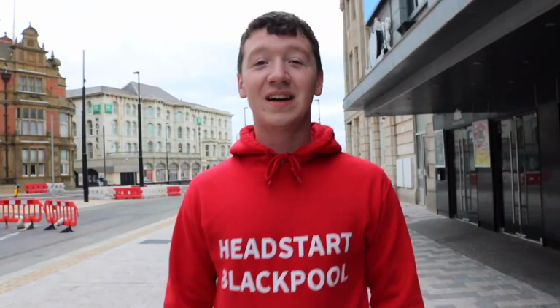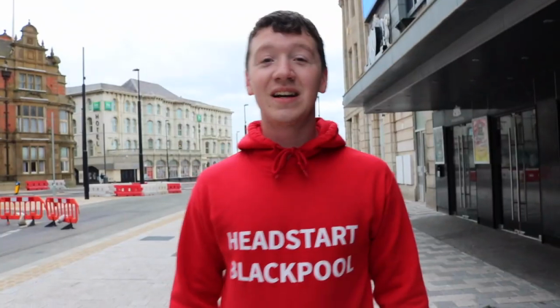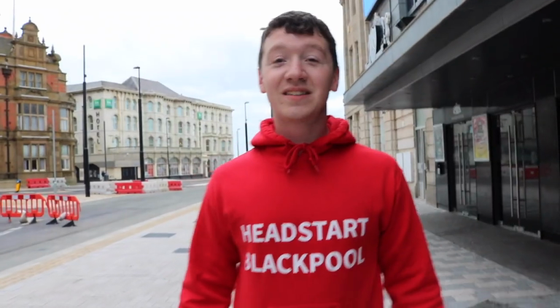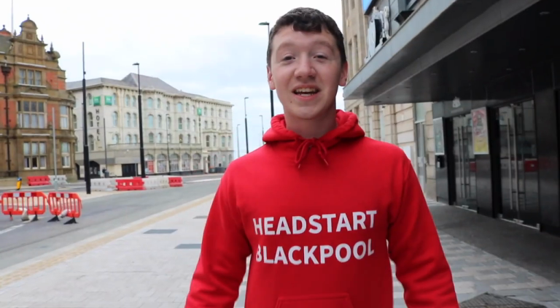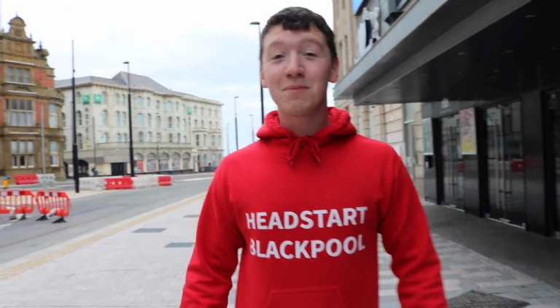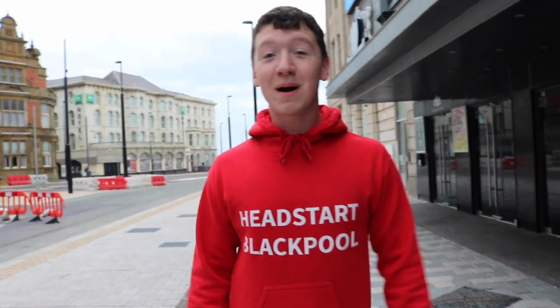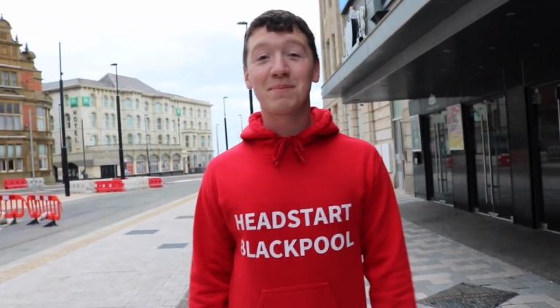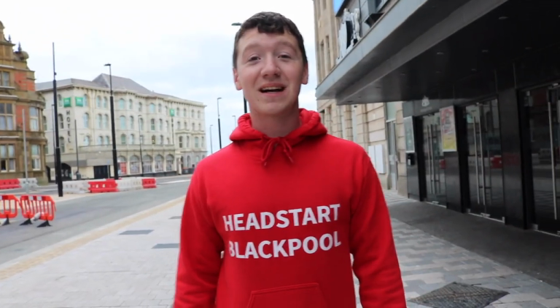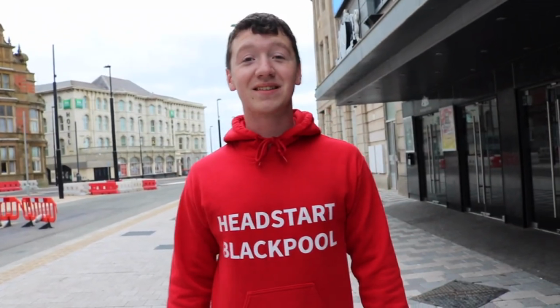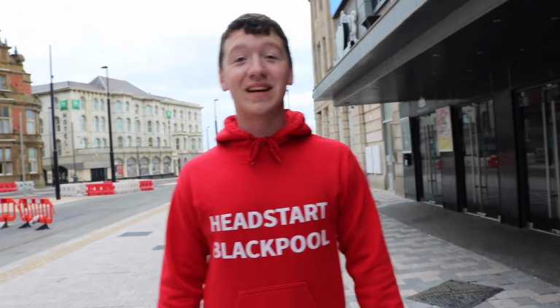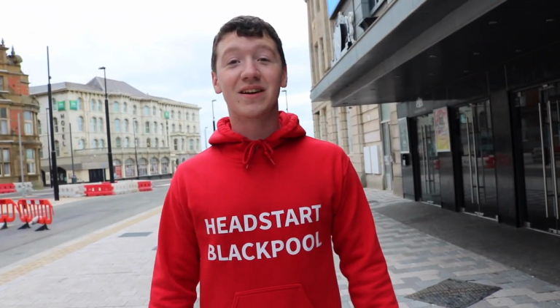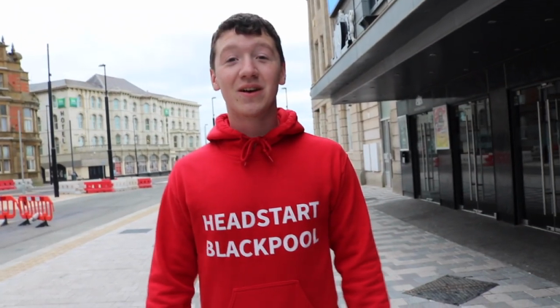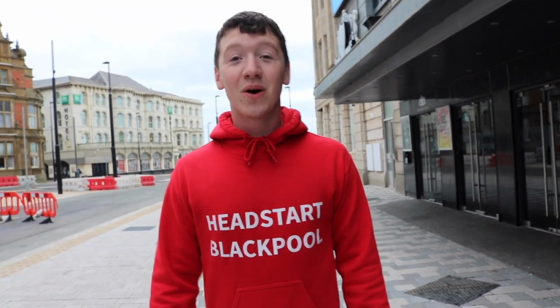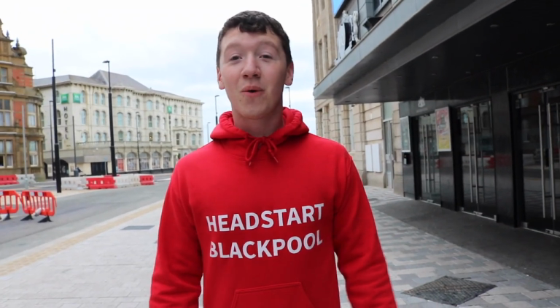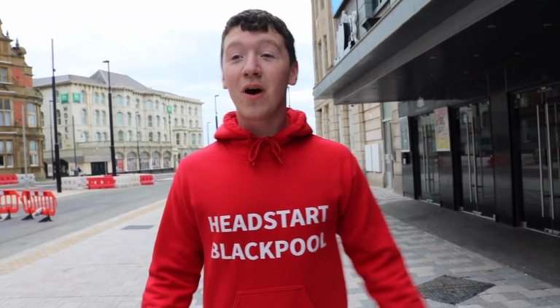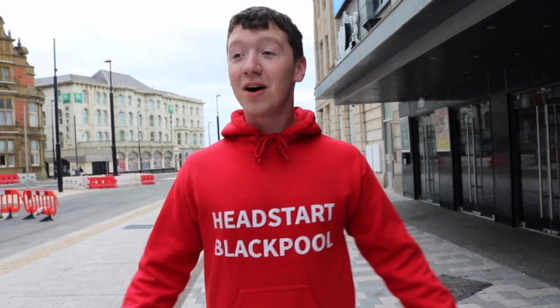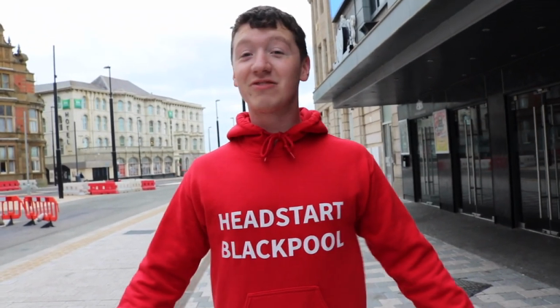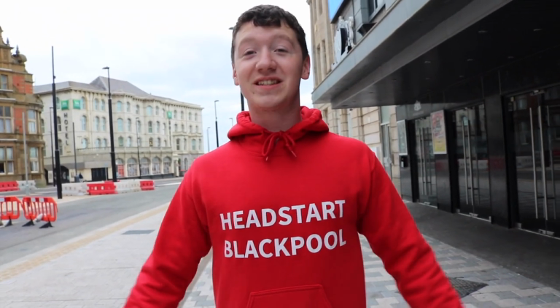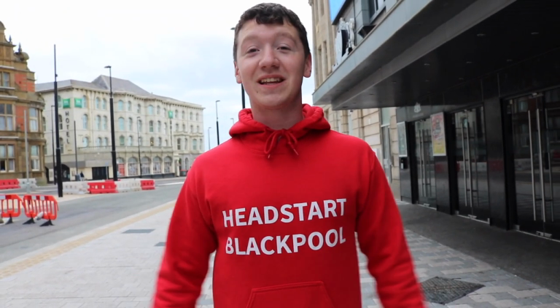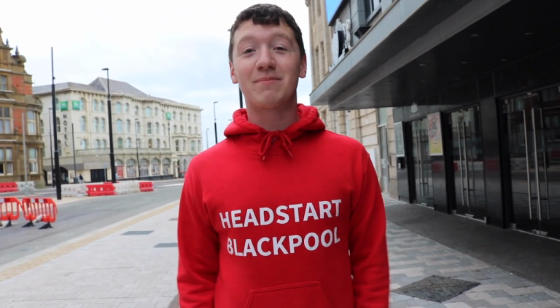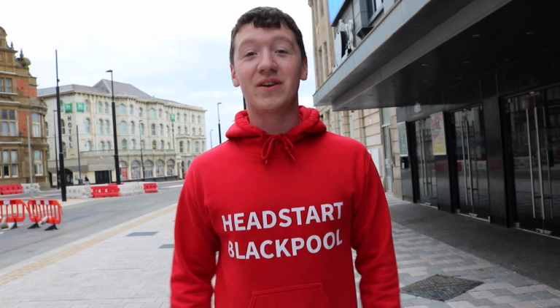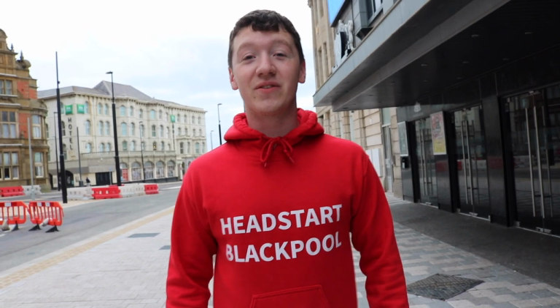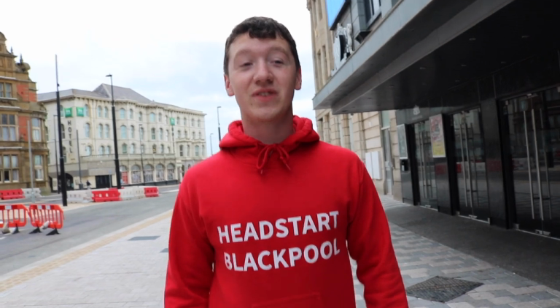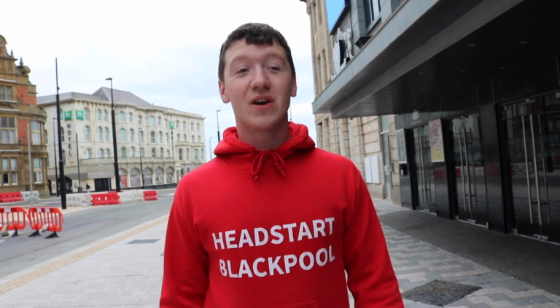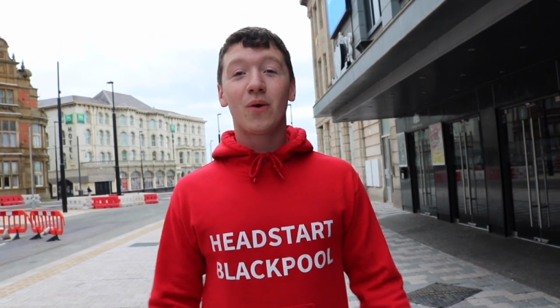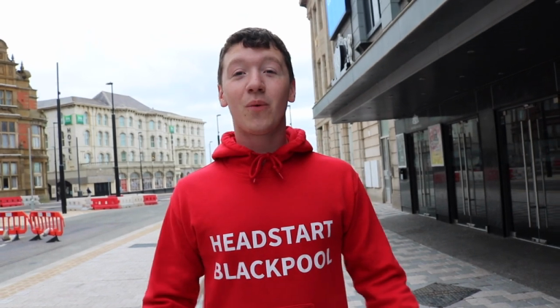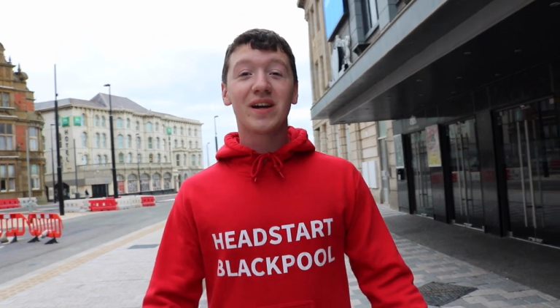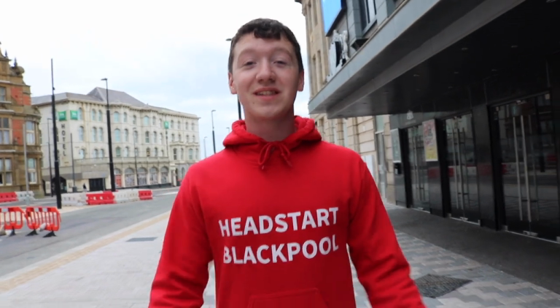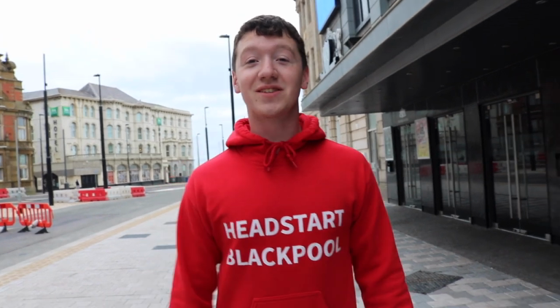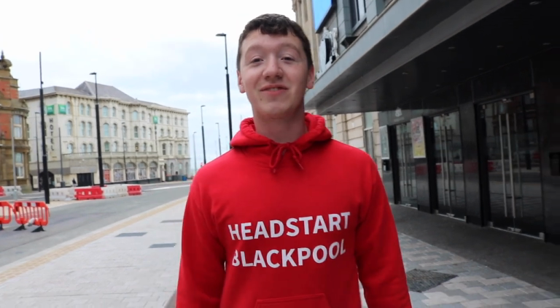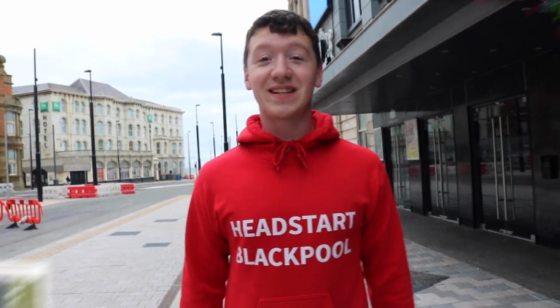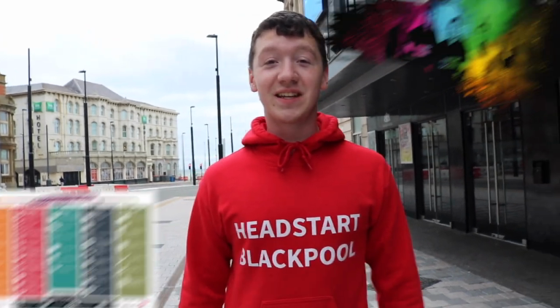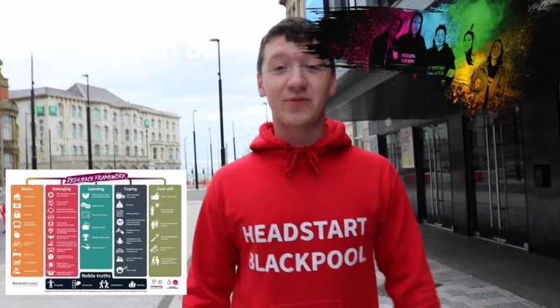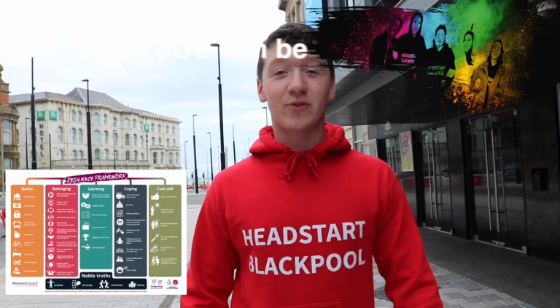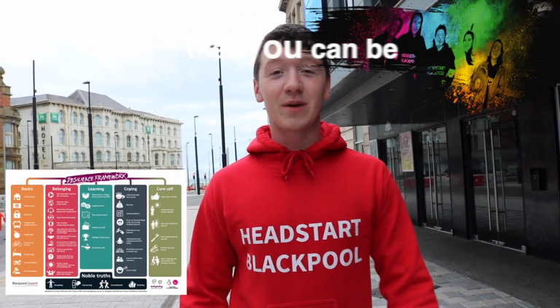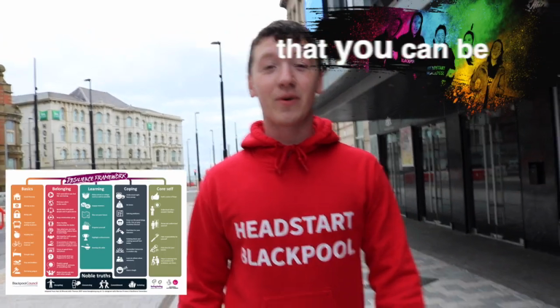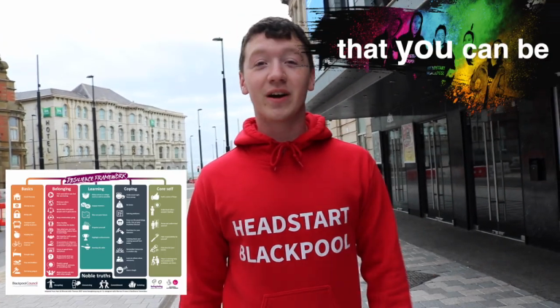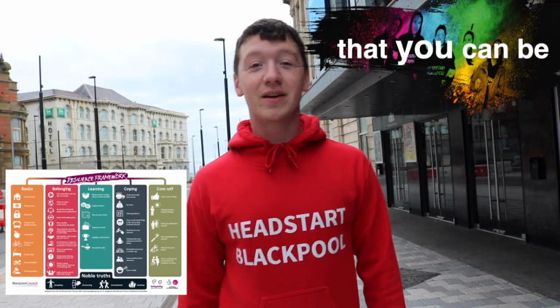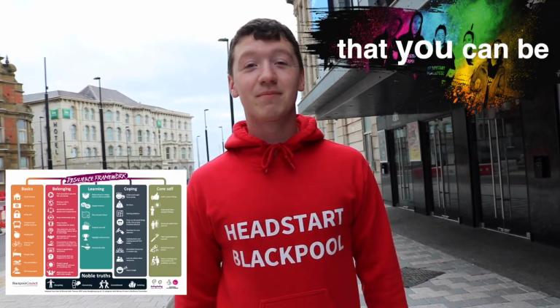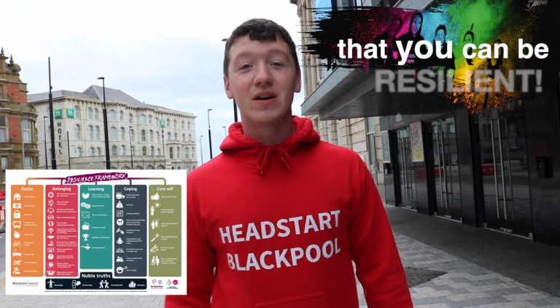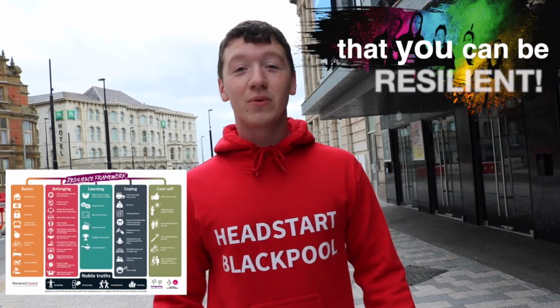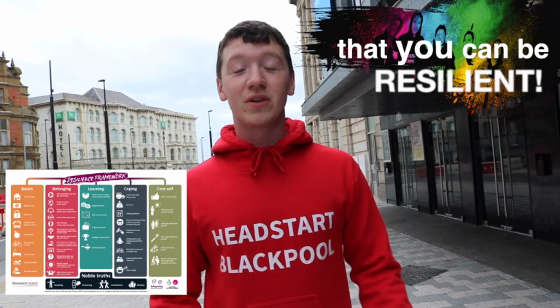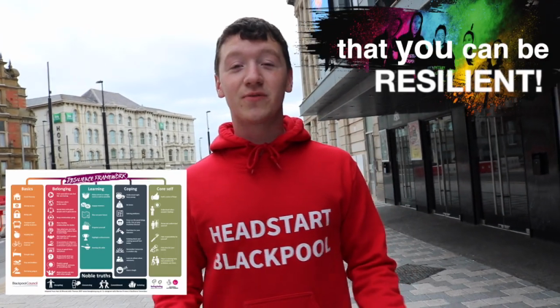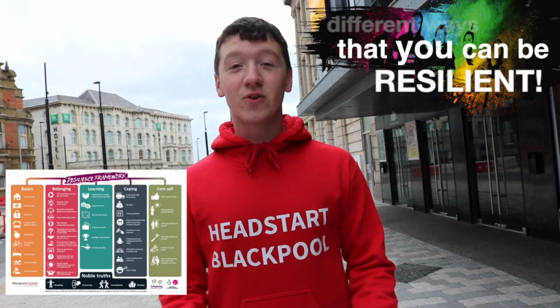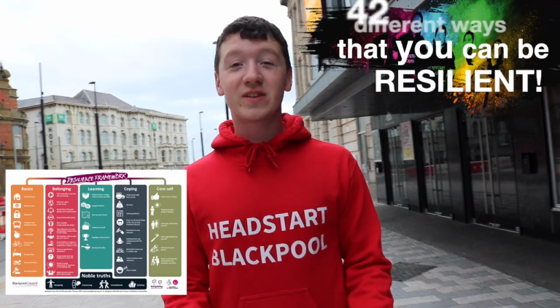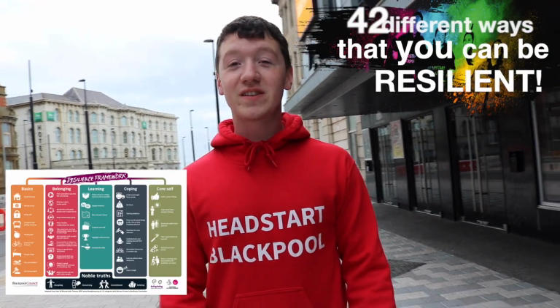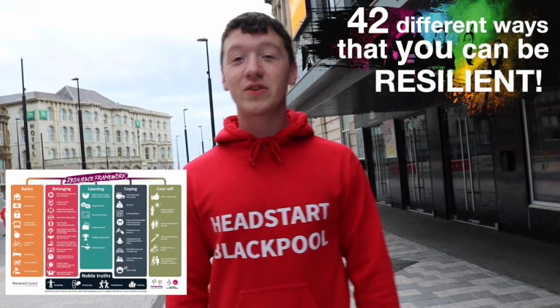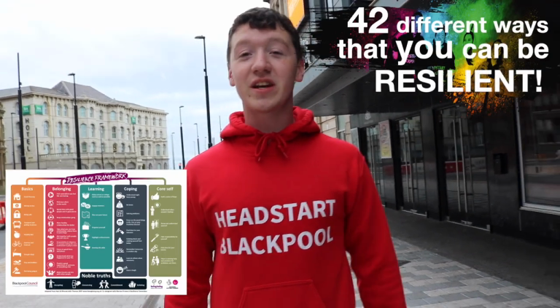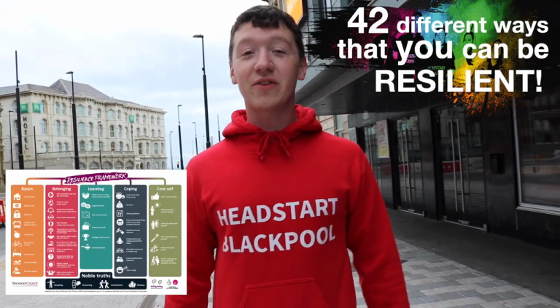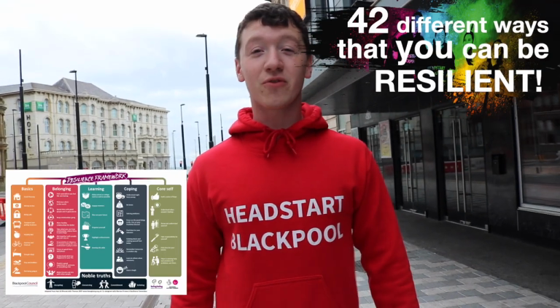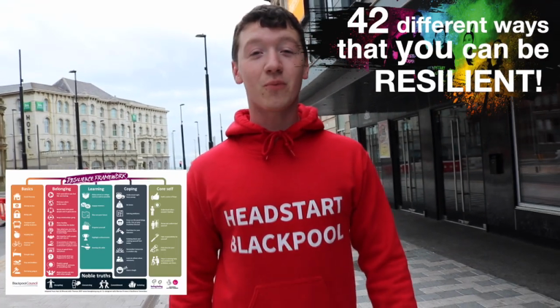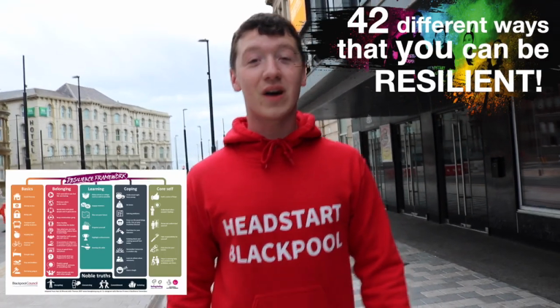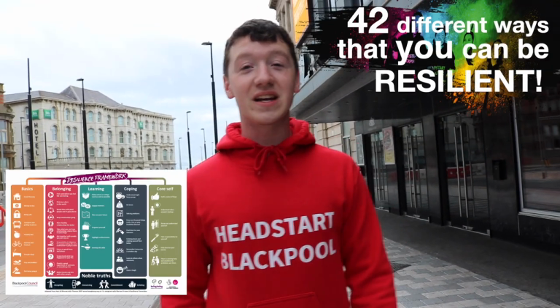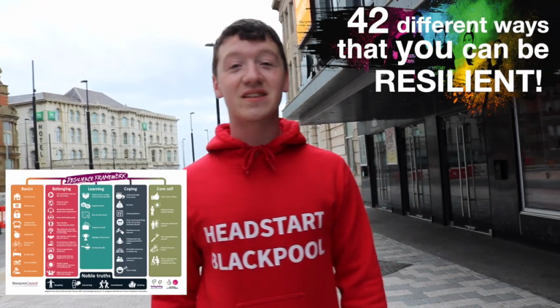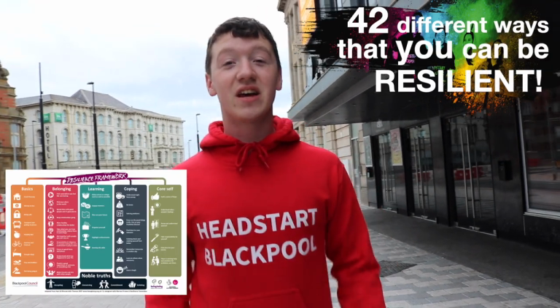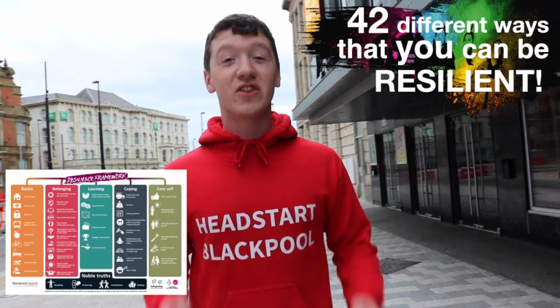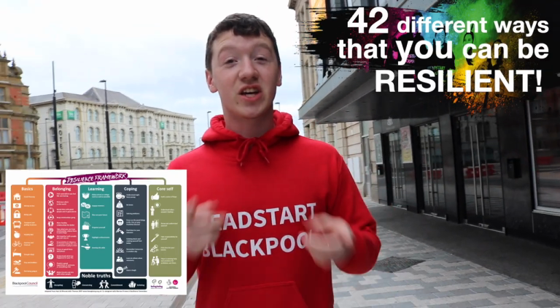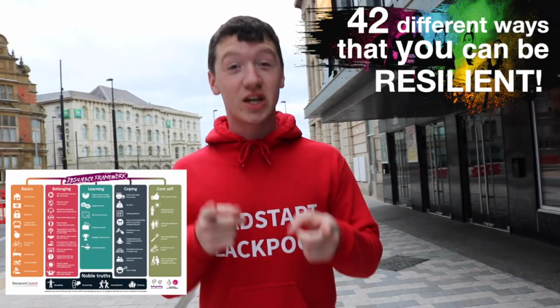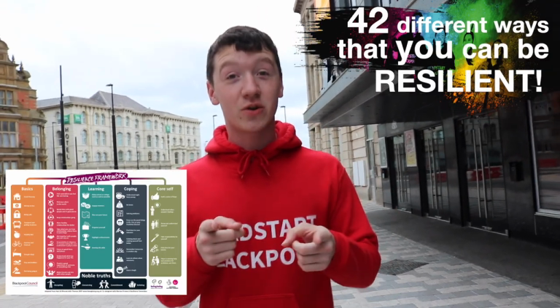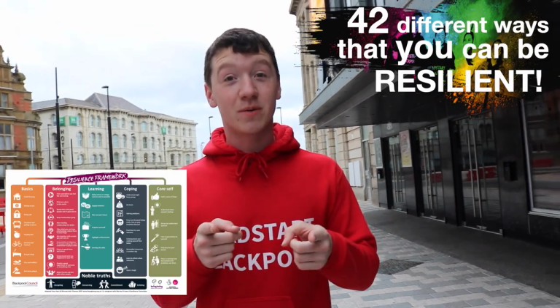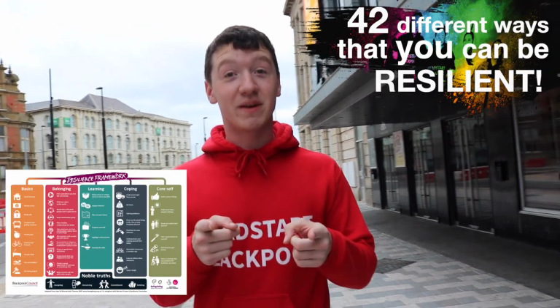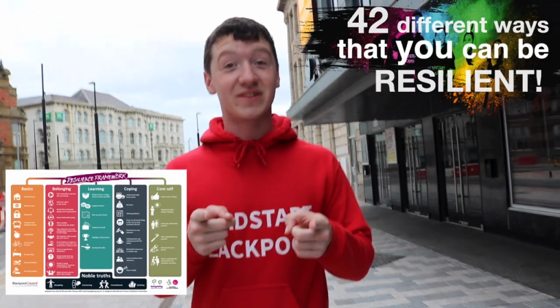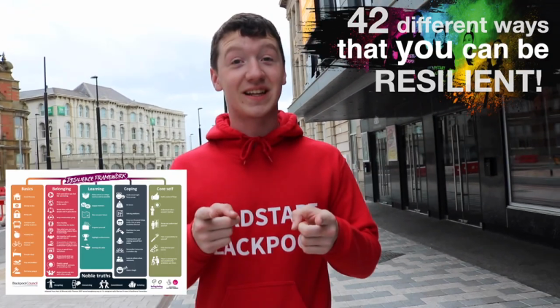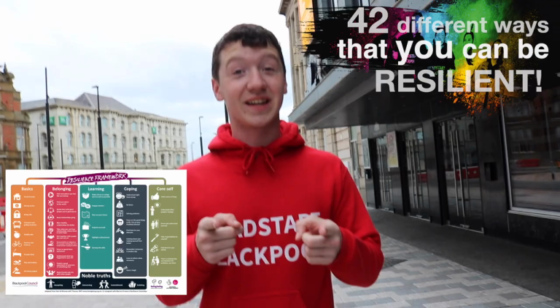So you might be asking: what are Resilience Moves? What is the Resilience framework? Well, it's 42 different ways that you can be resilient.